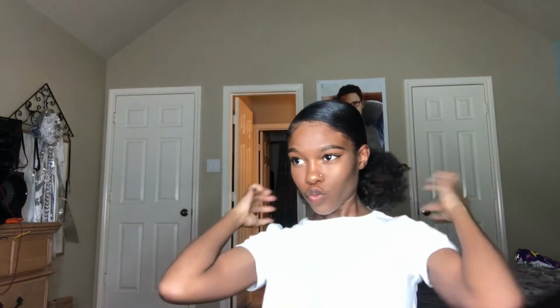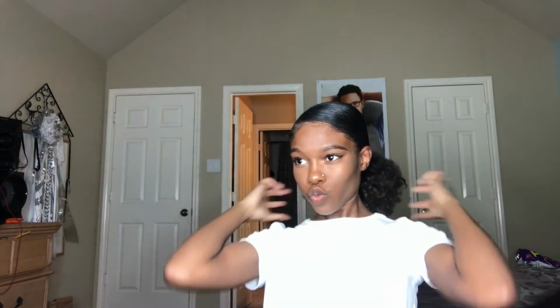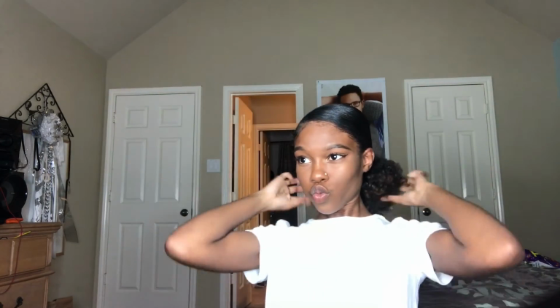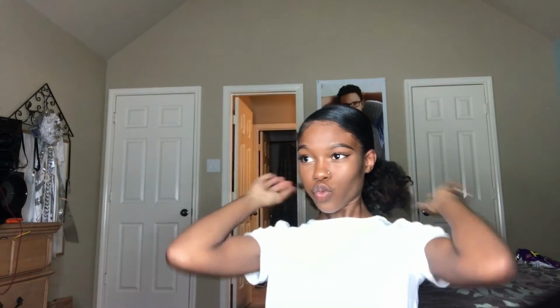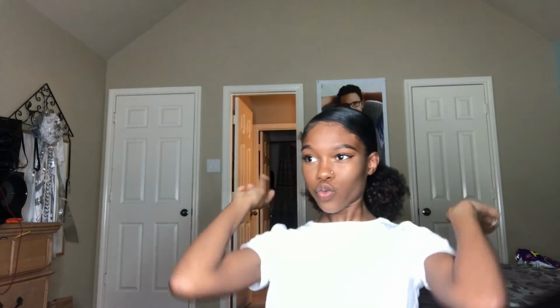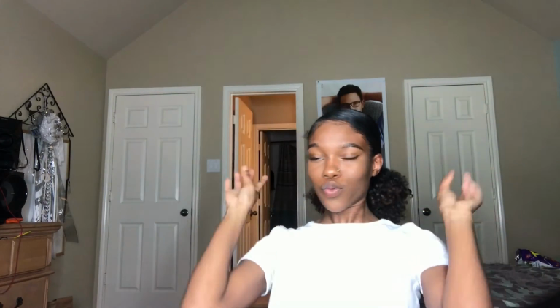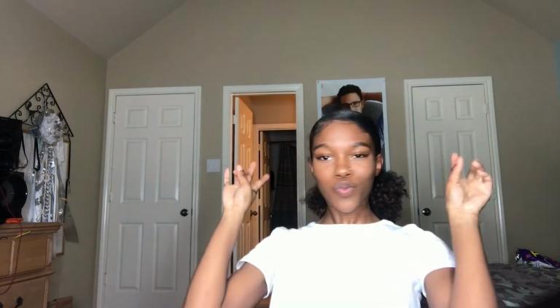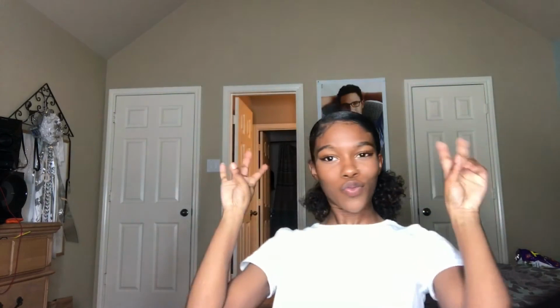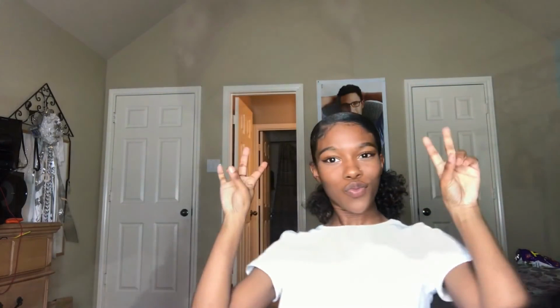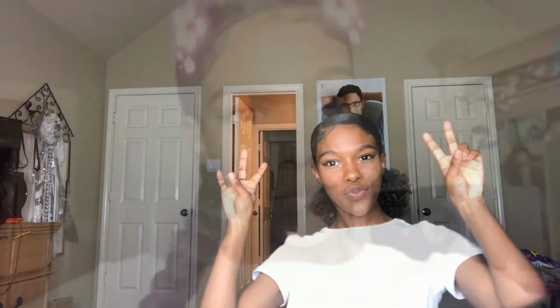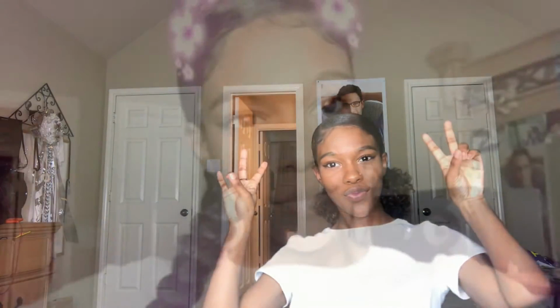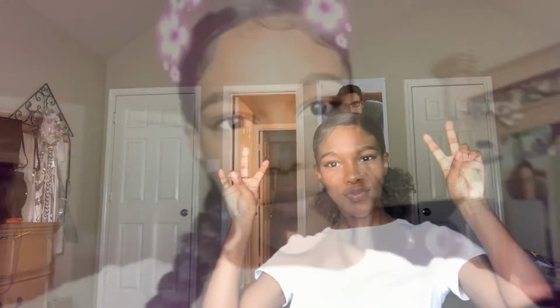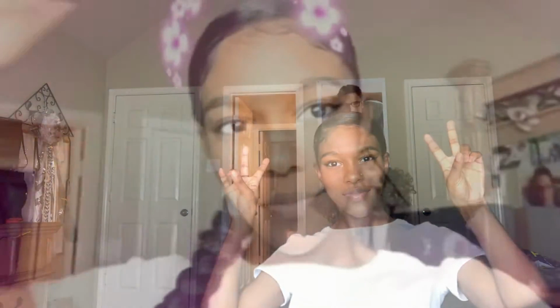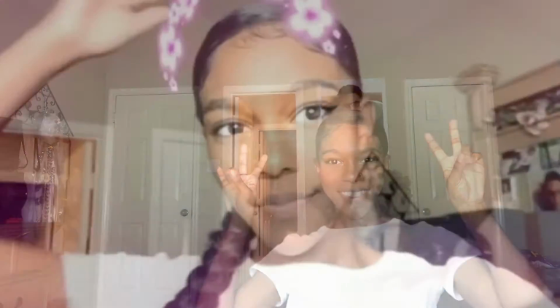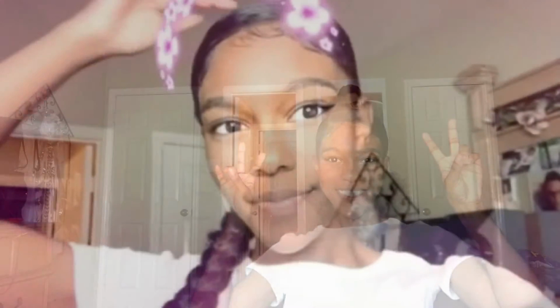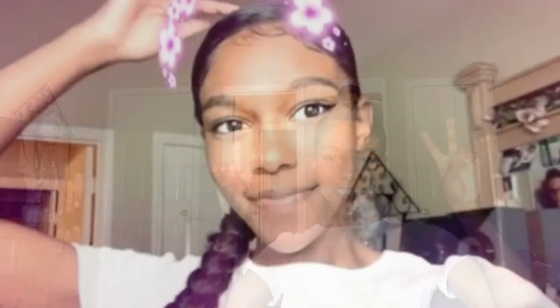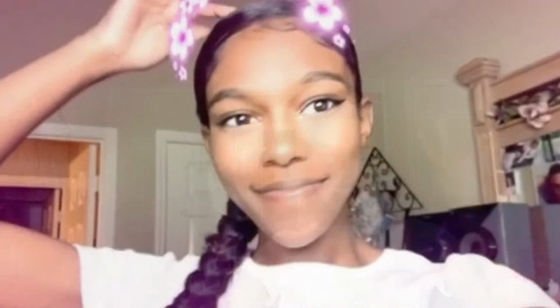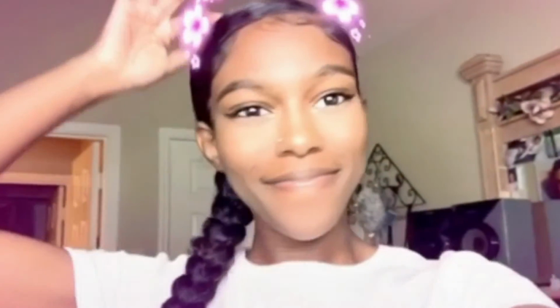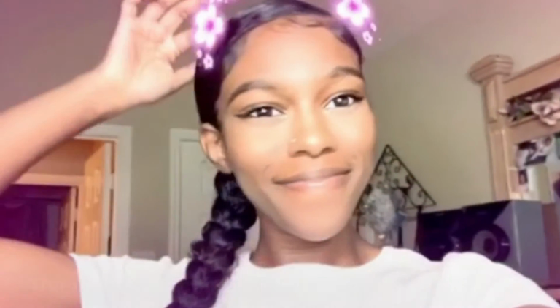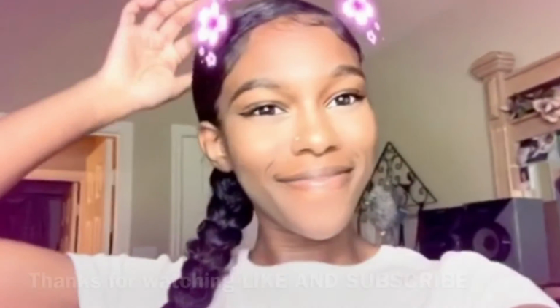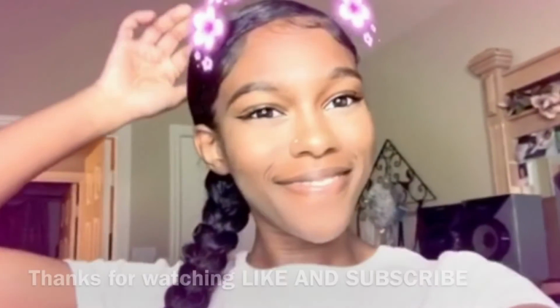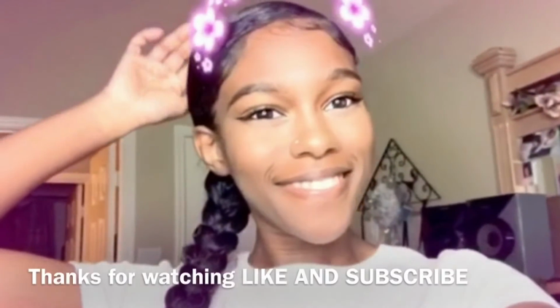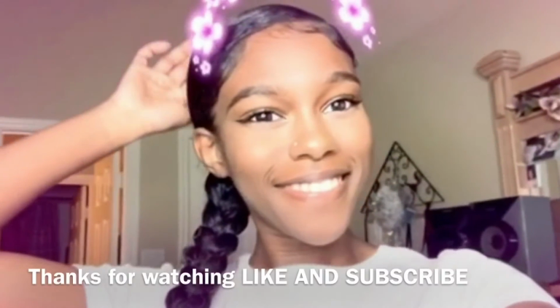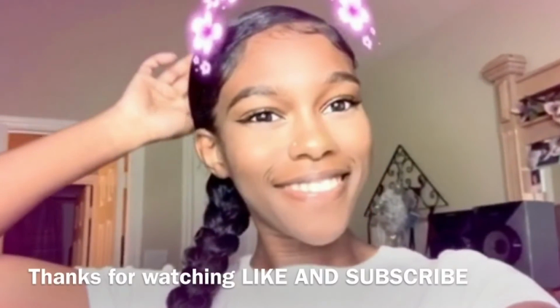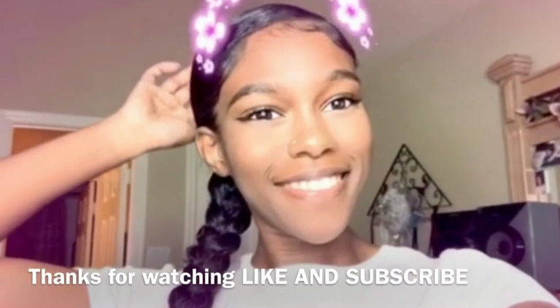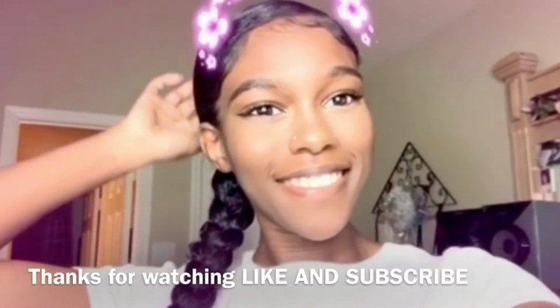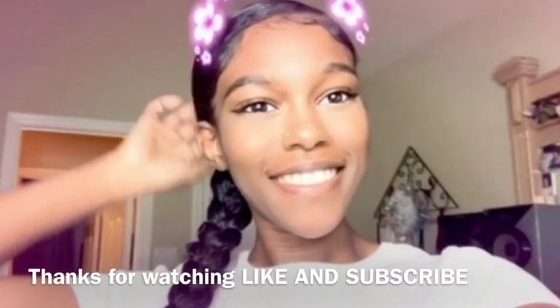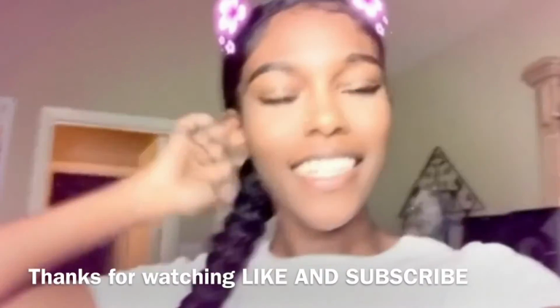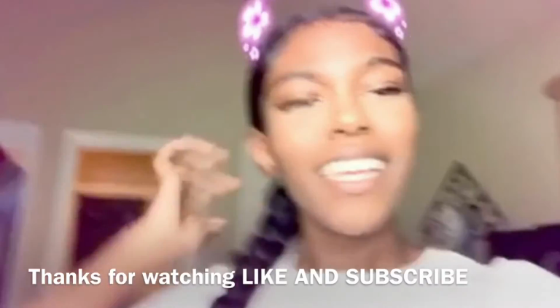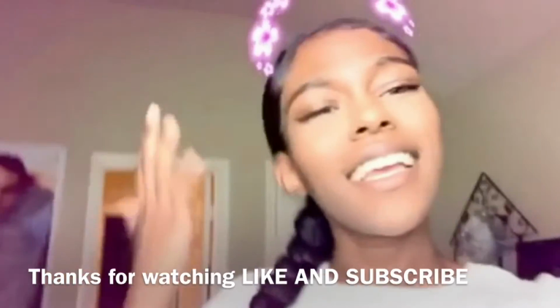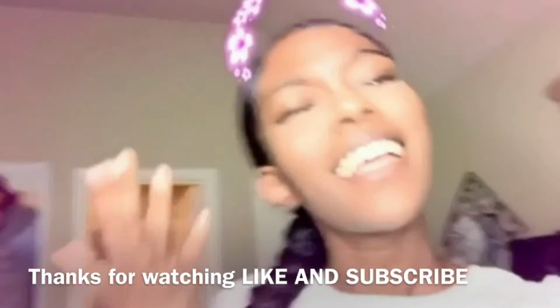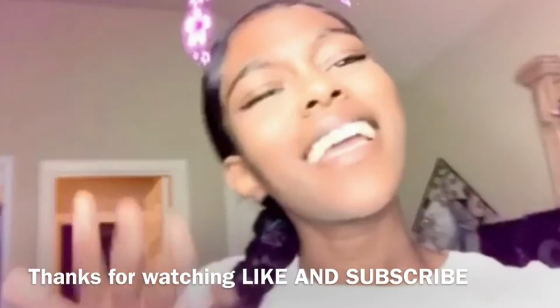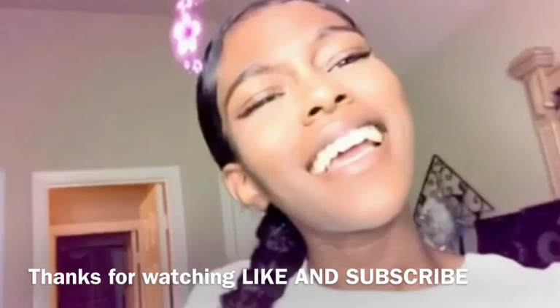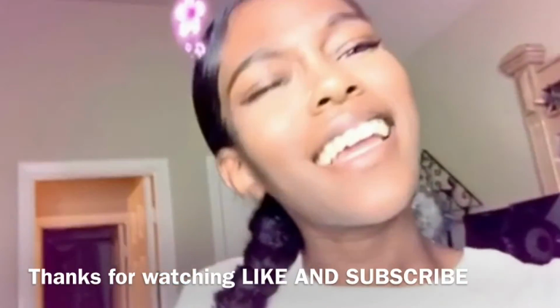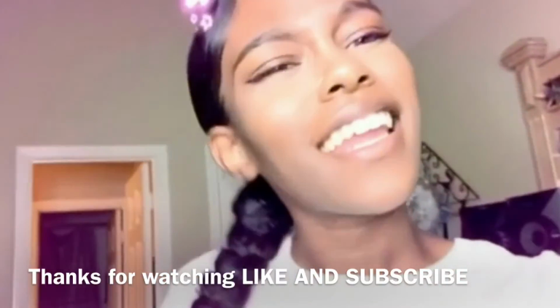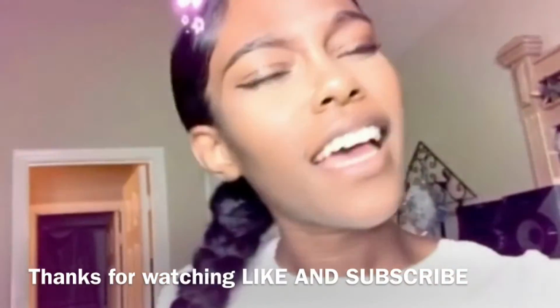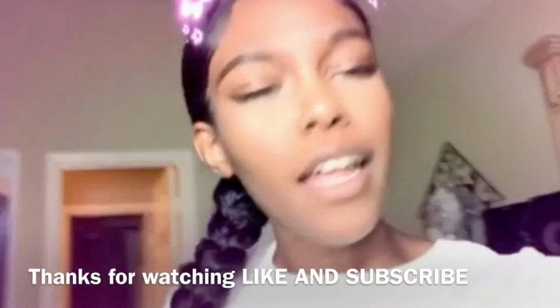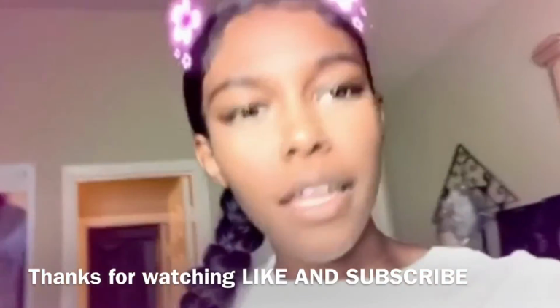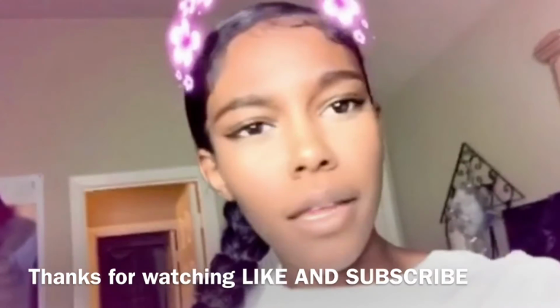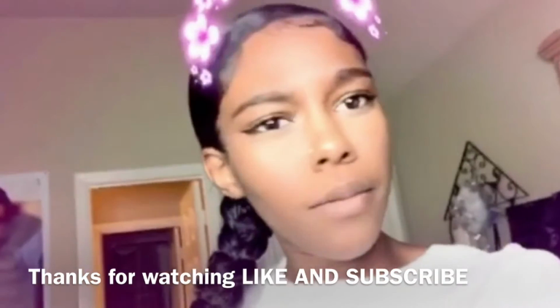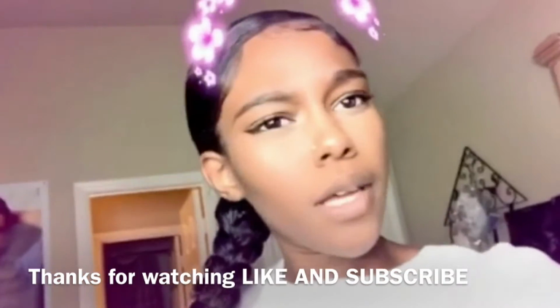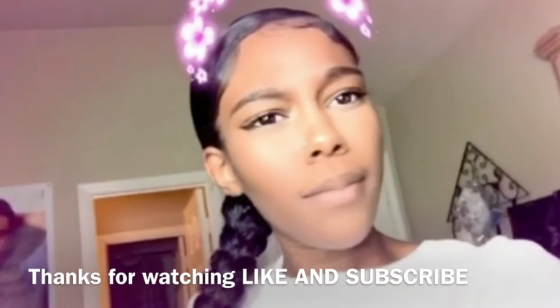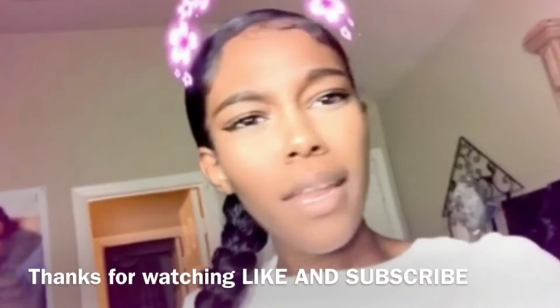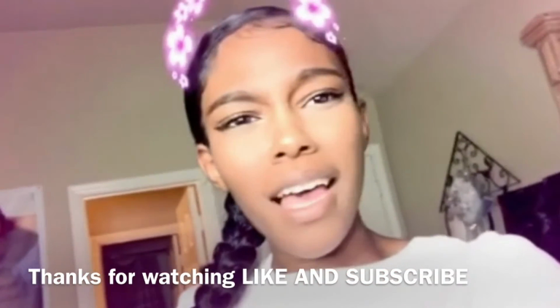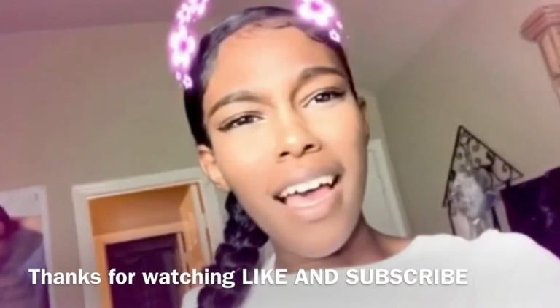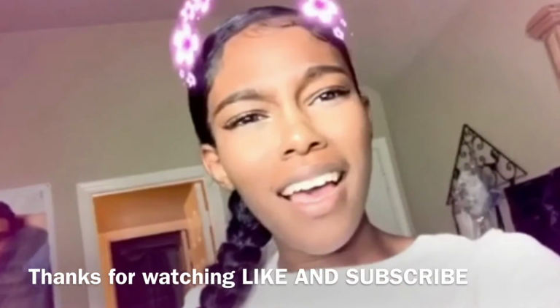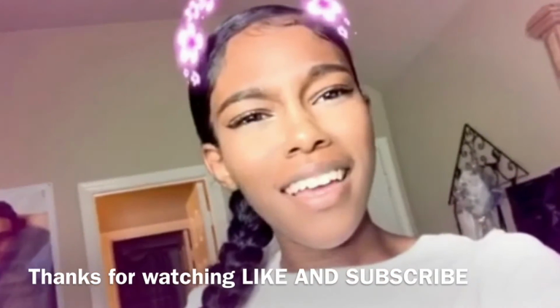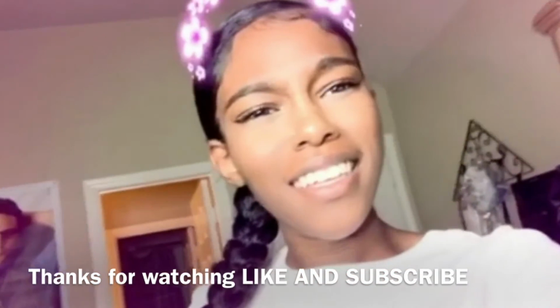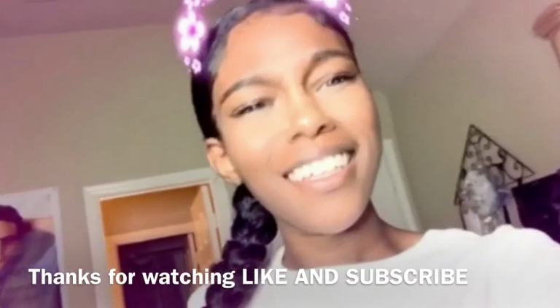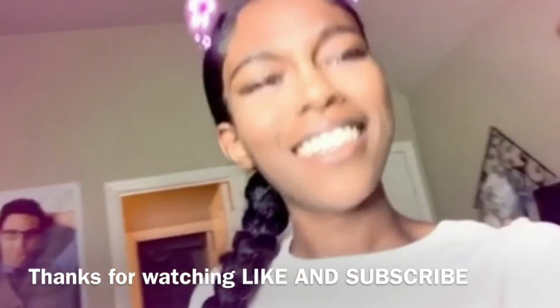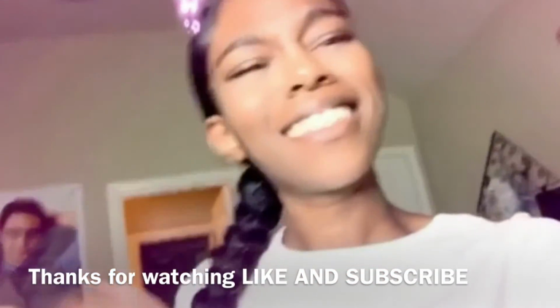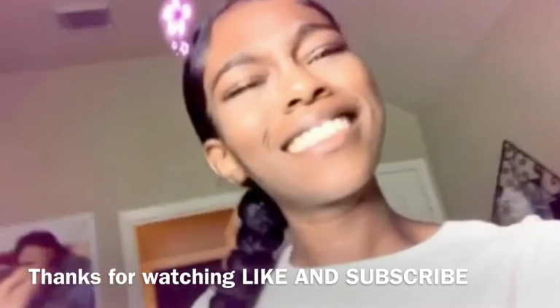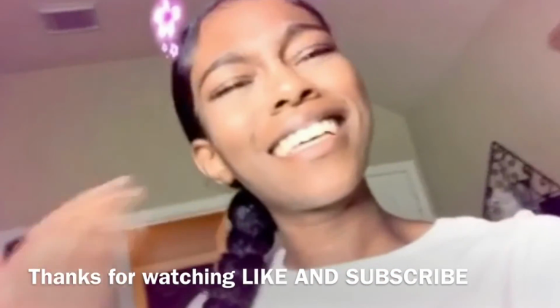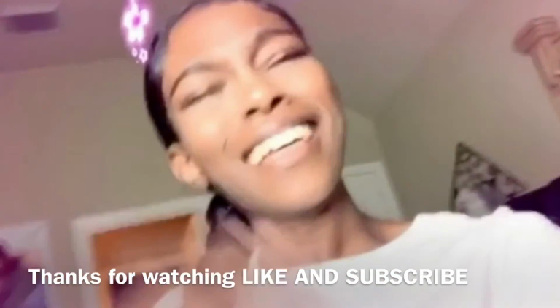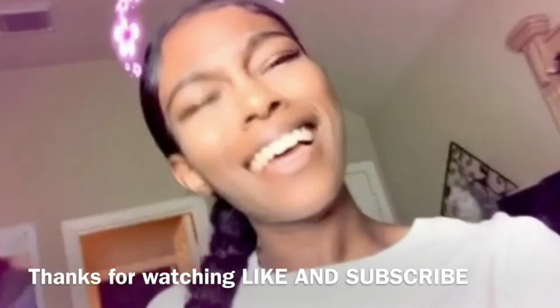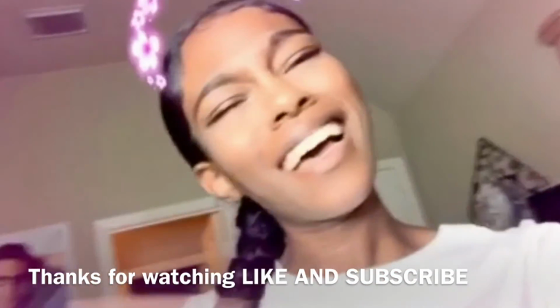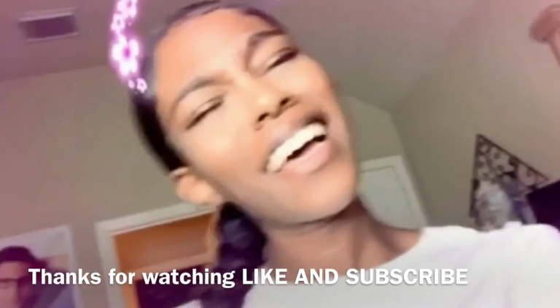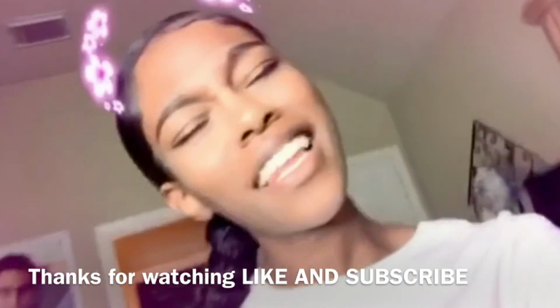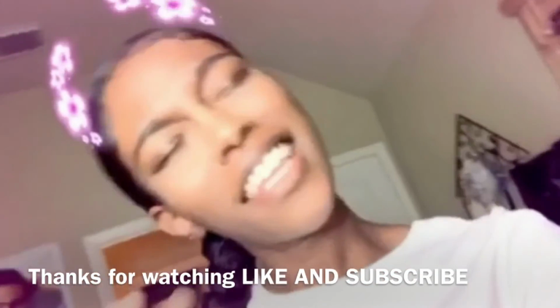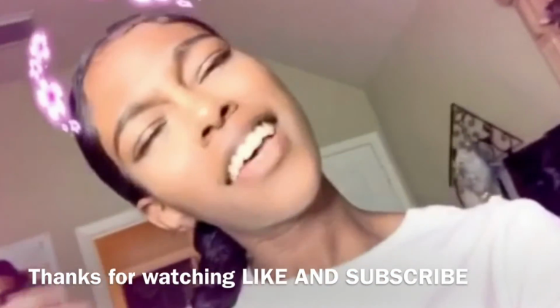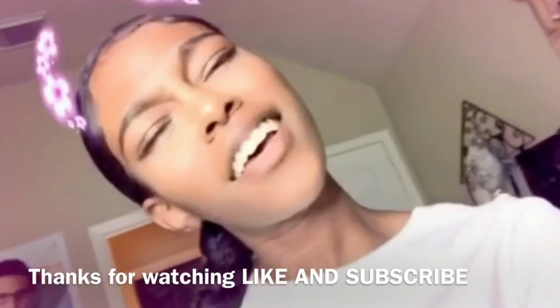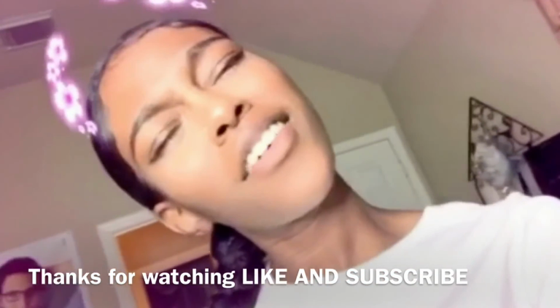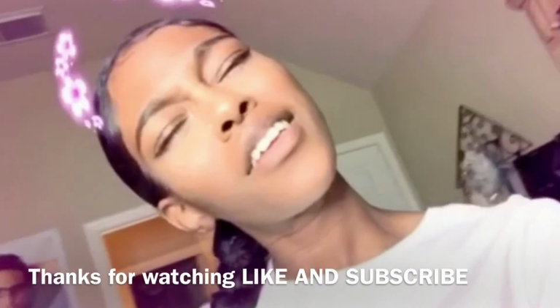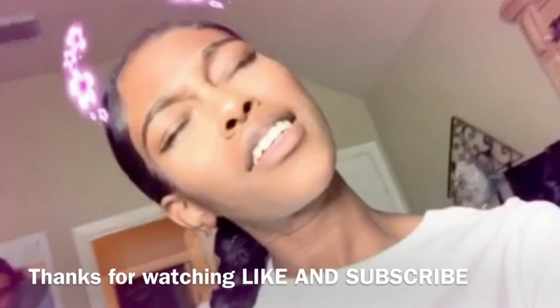At the end of the video I ended up putting my hair in a little braid. I hope you like it — thanks for watching, like and subscribe!